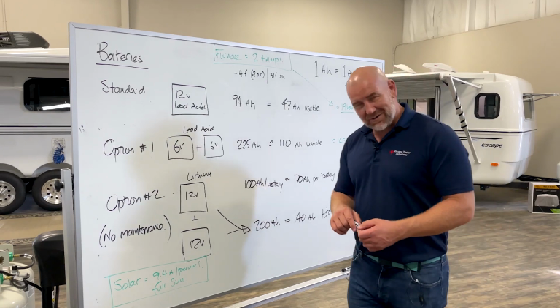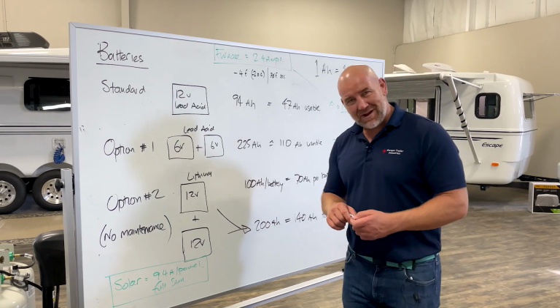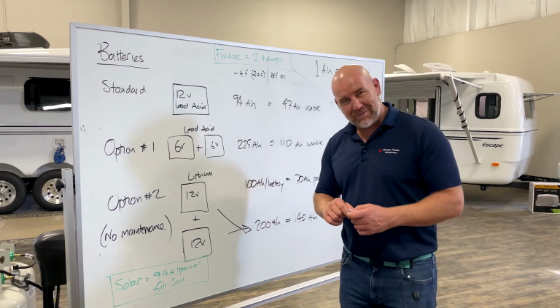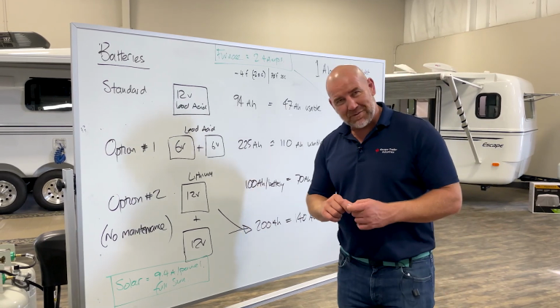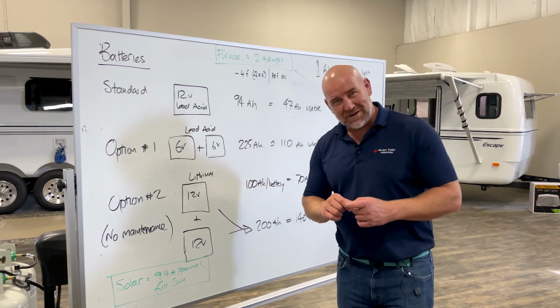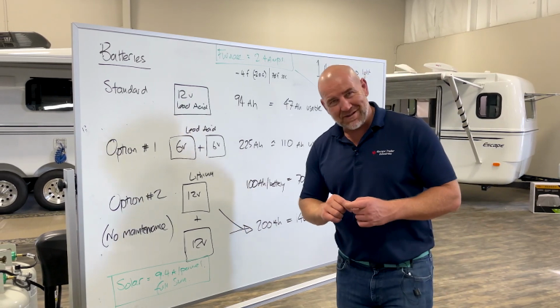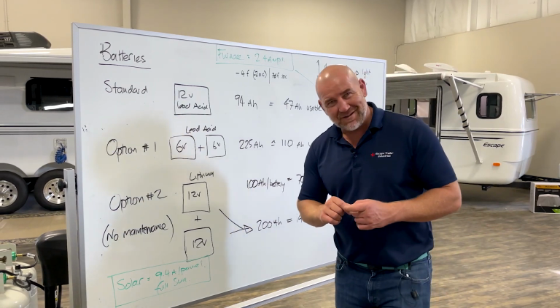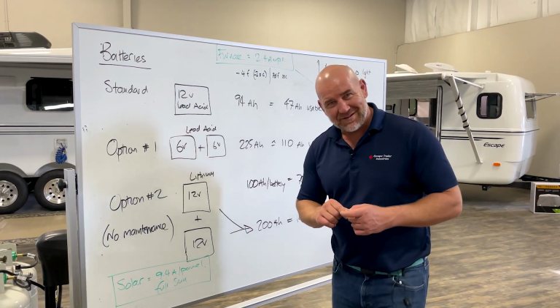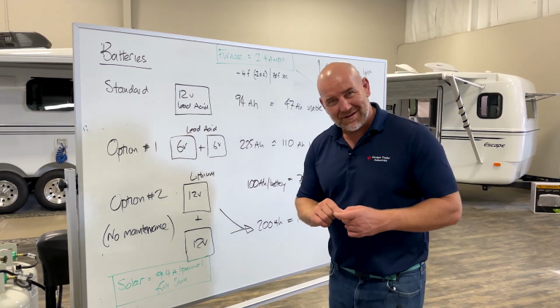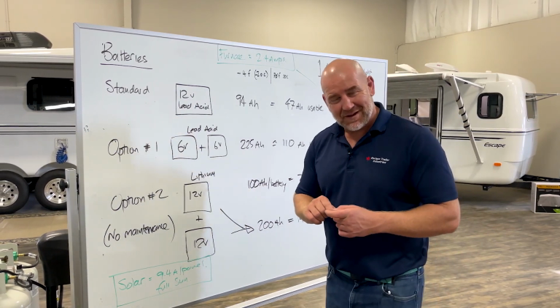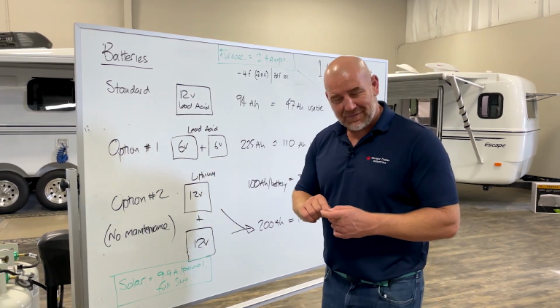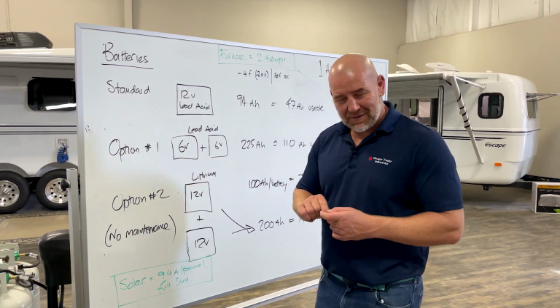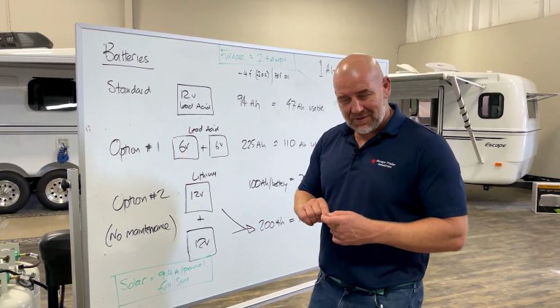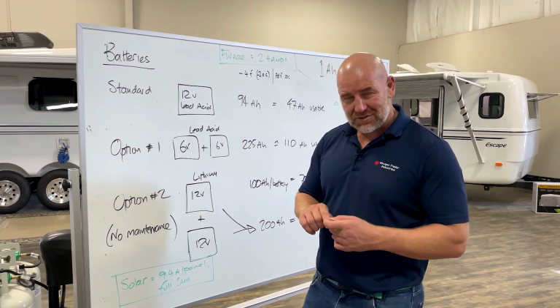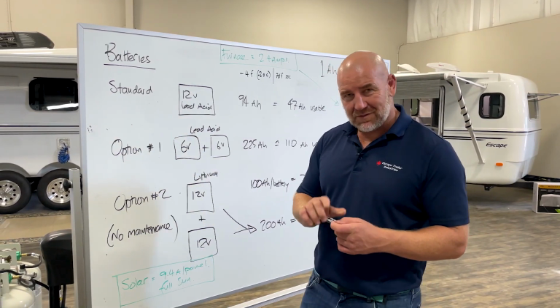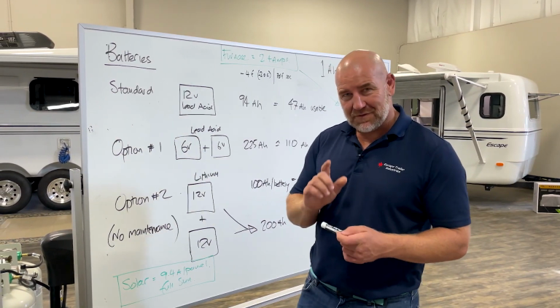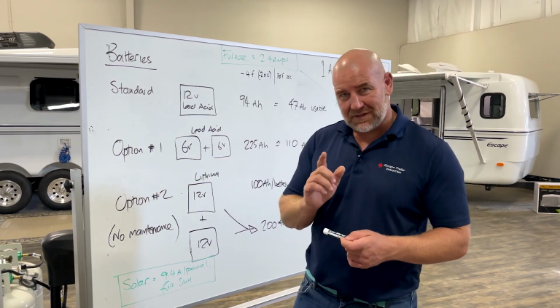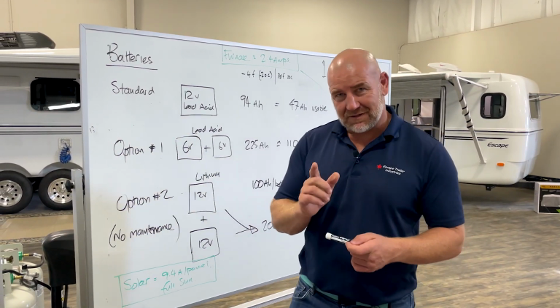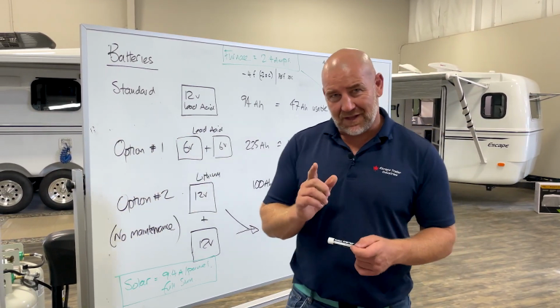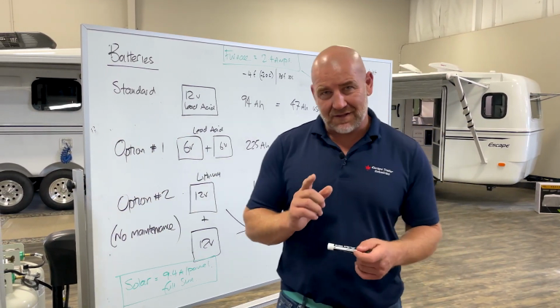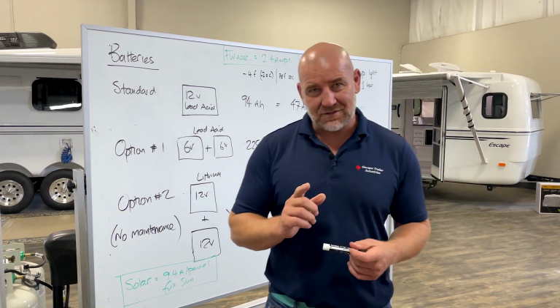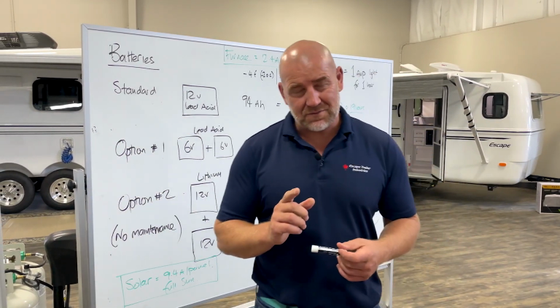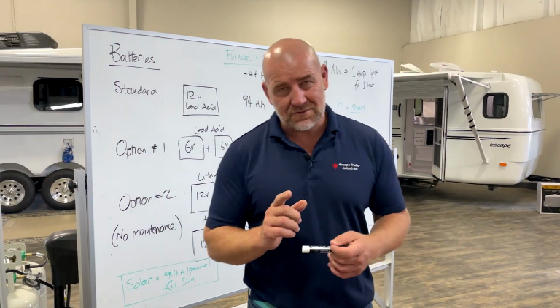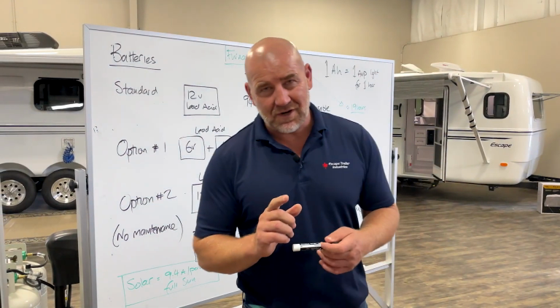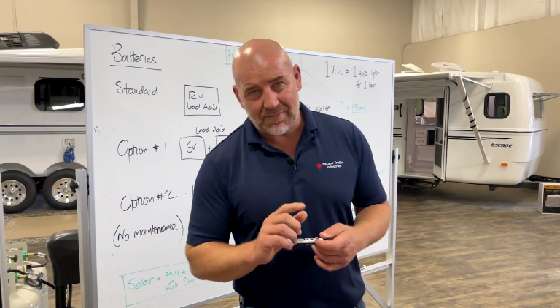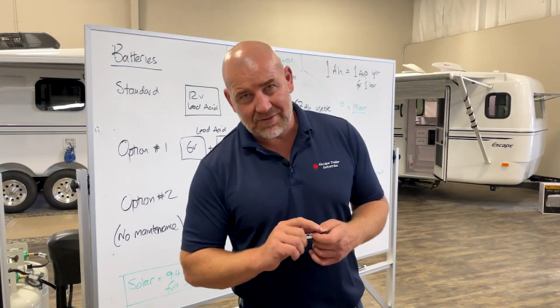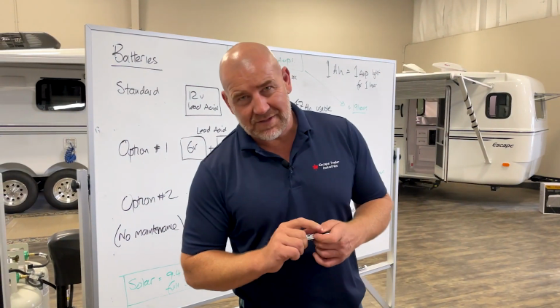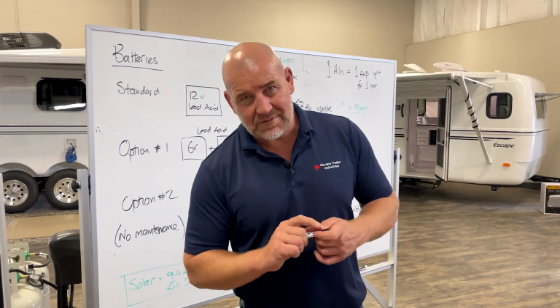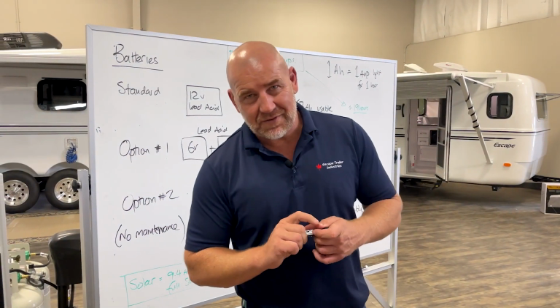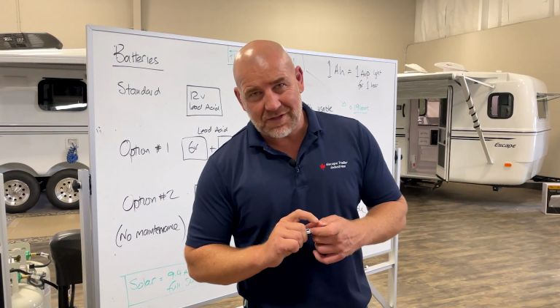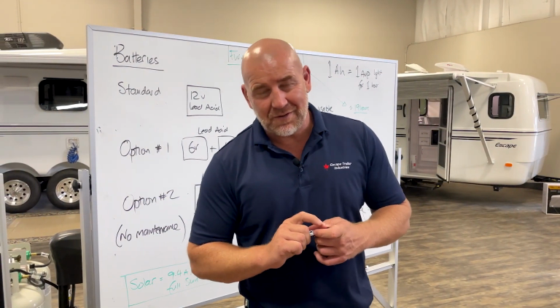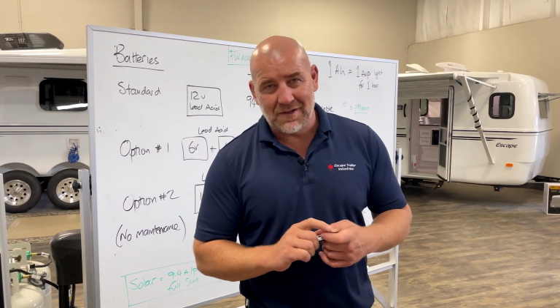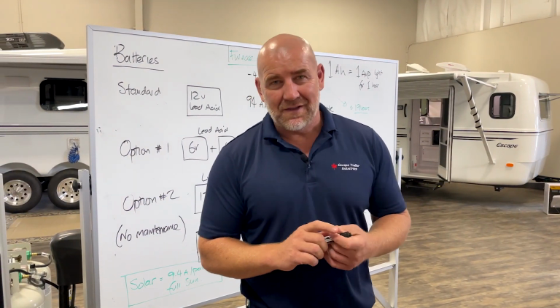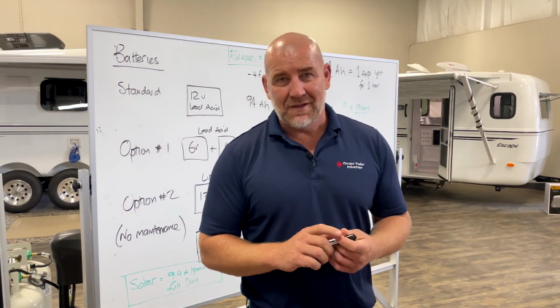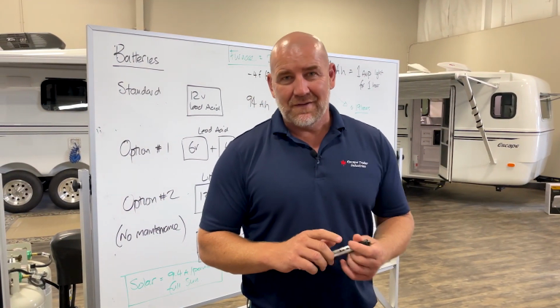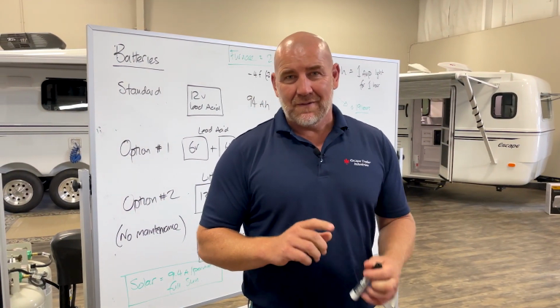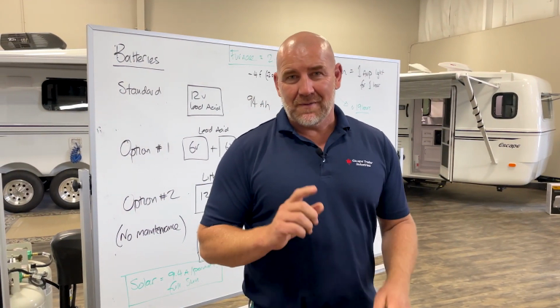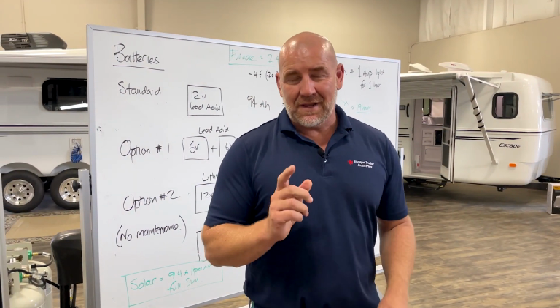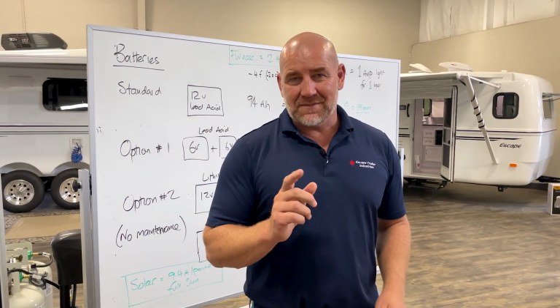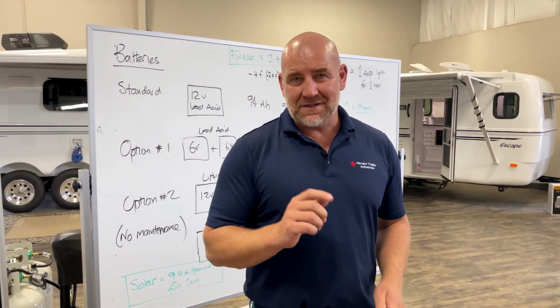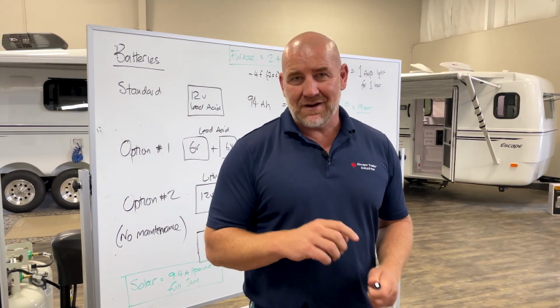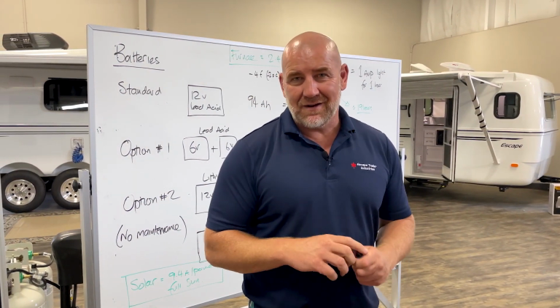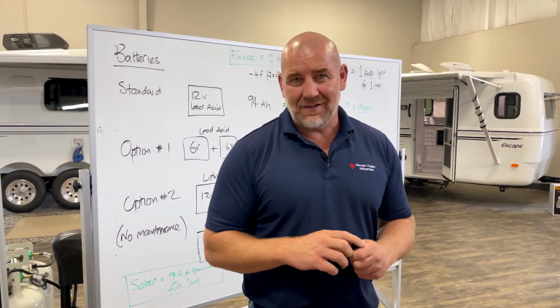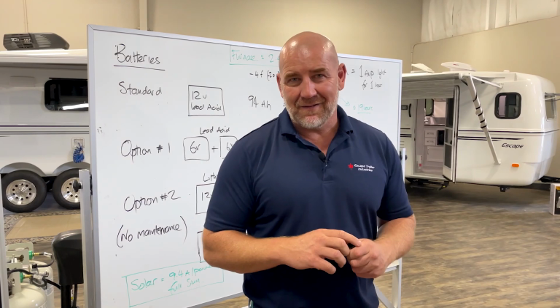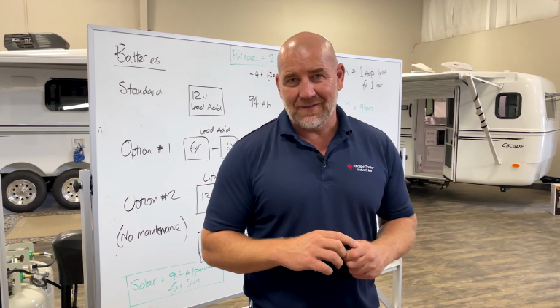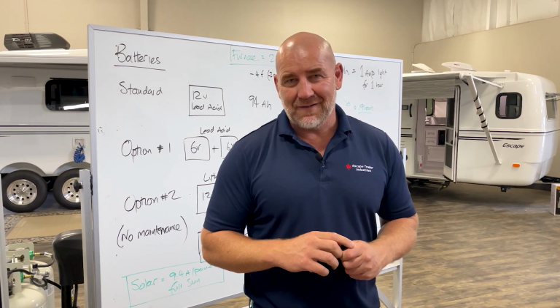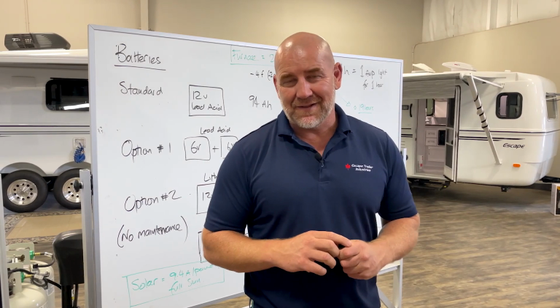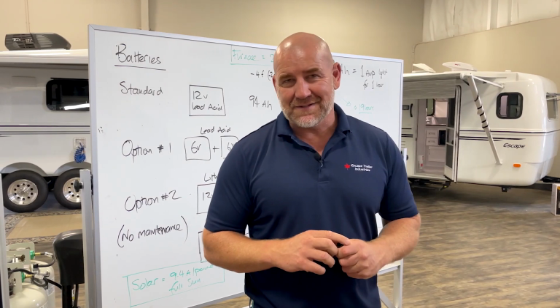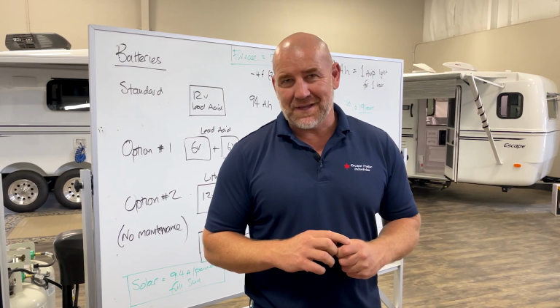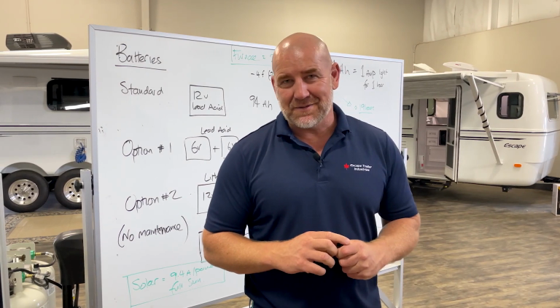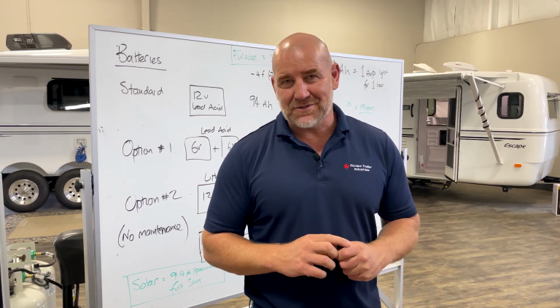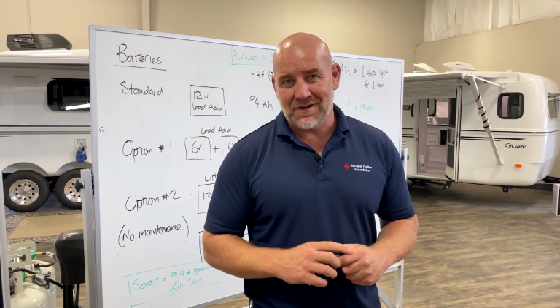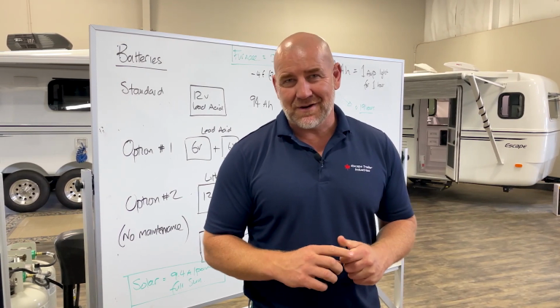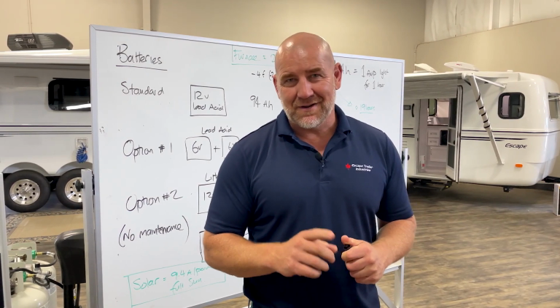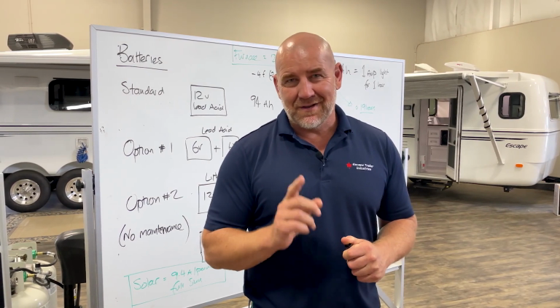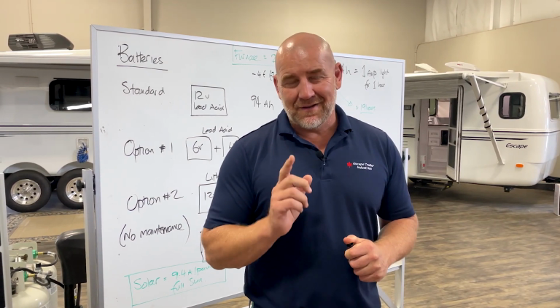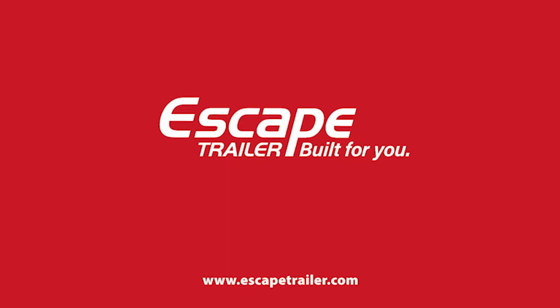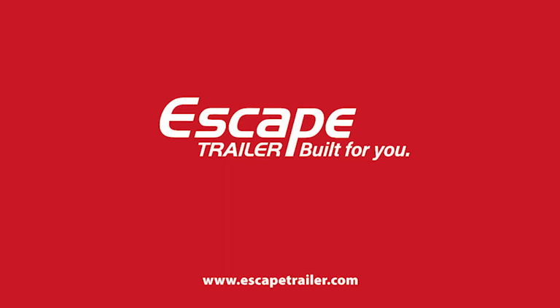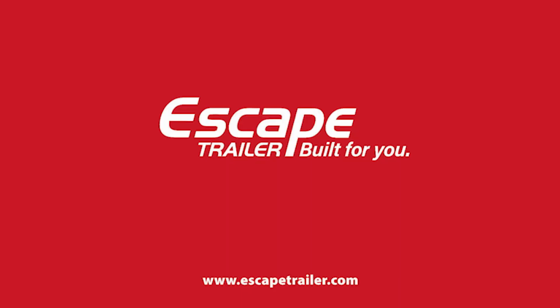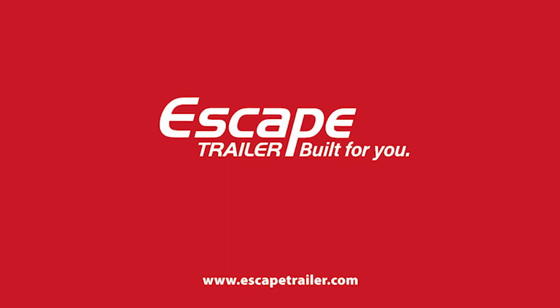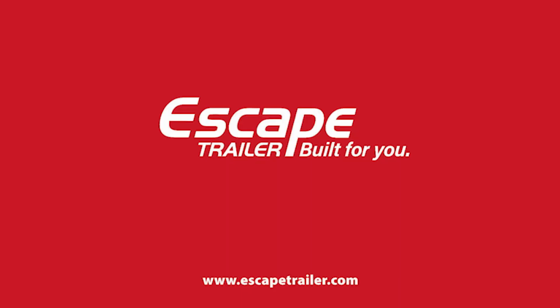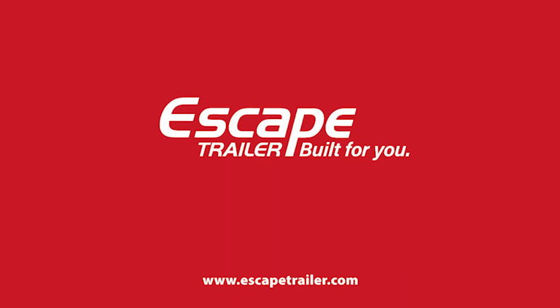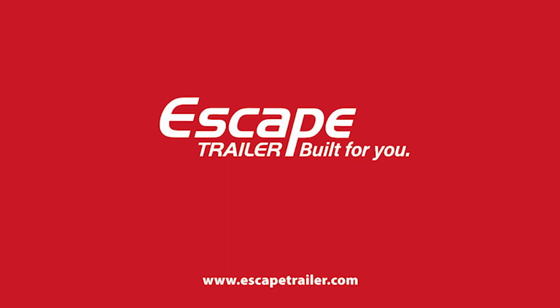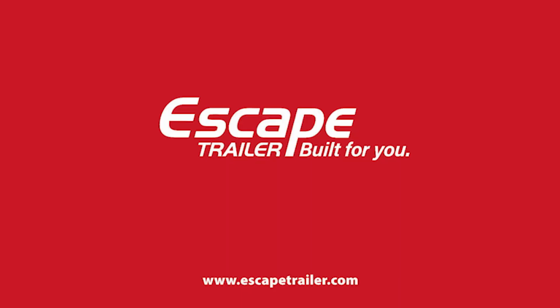Okay, everyone, thank you very much. Don't forget to like and subscribe on this video. My name is Carl at Escape Trailer — we're built for you.